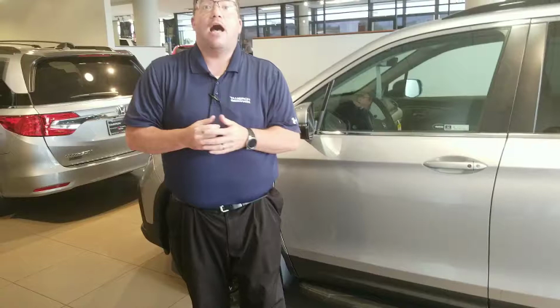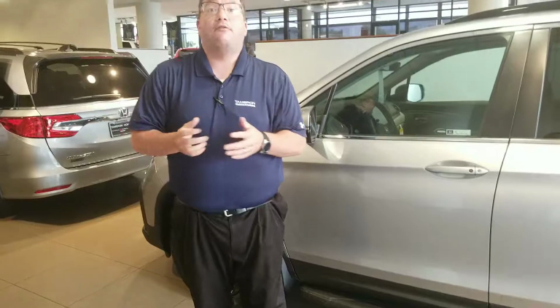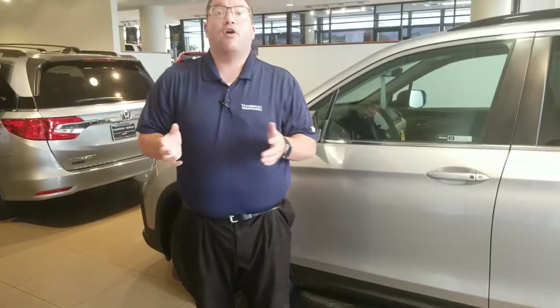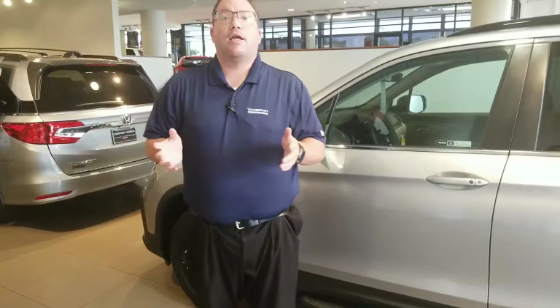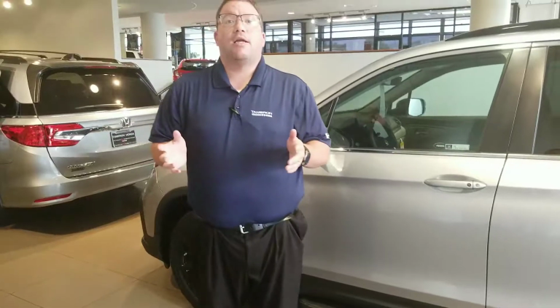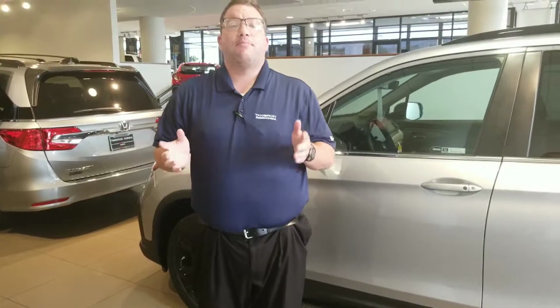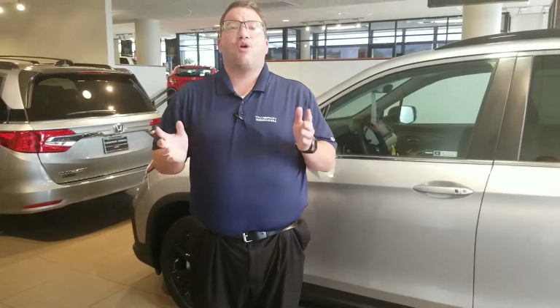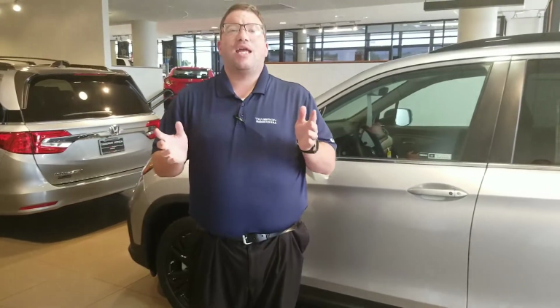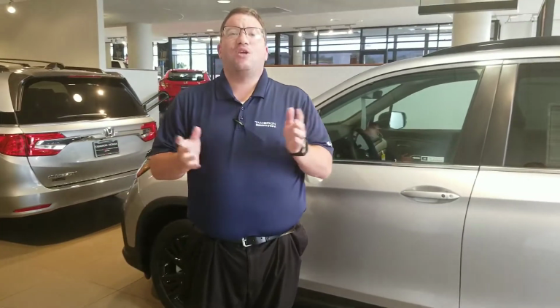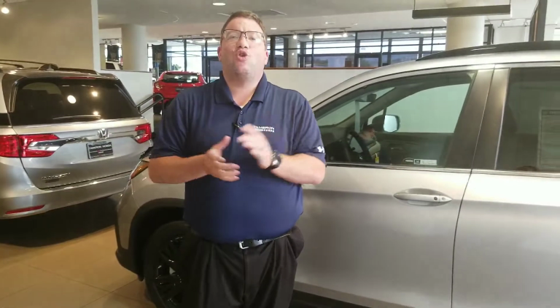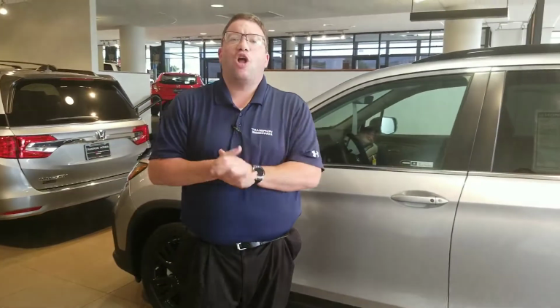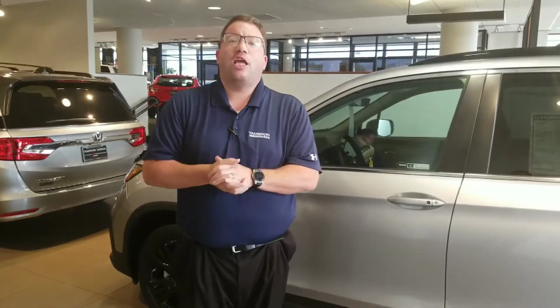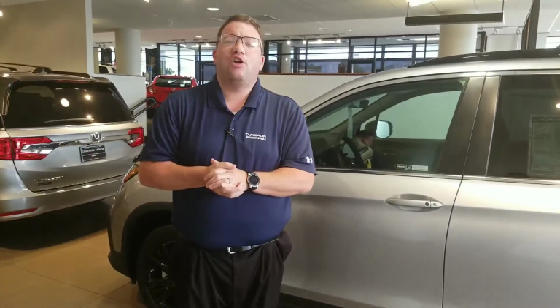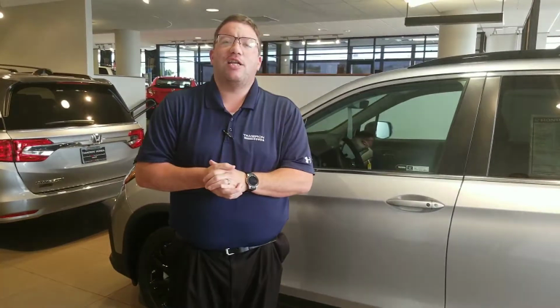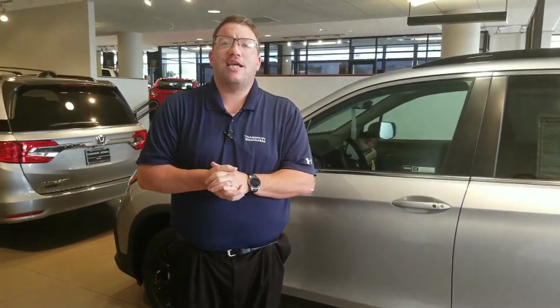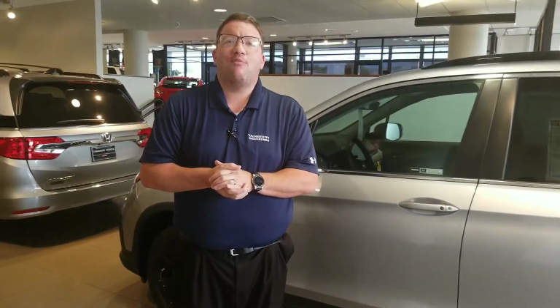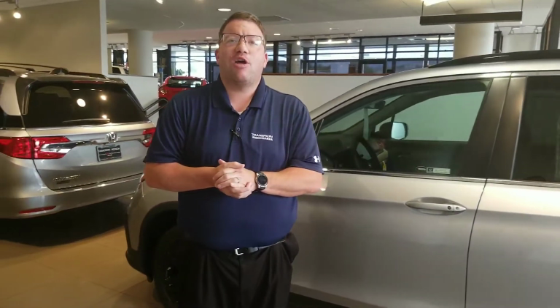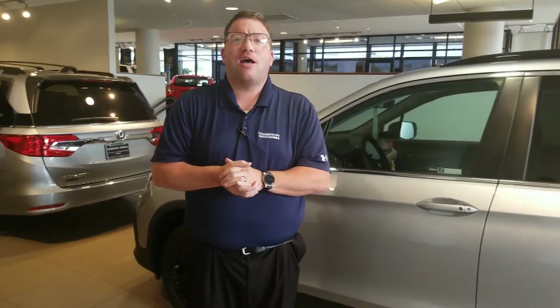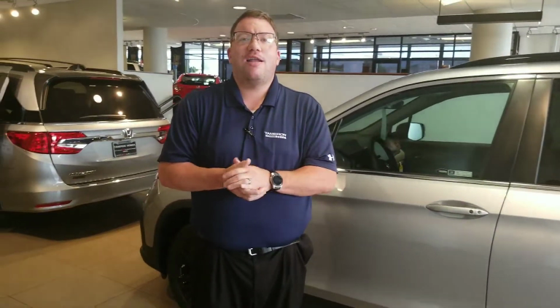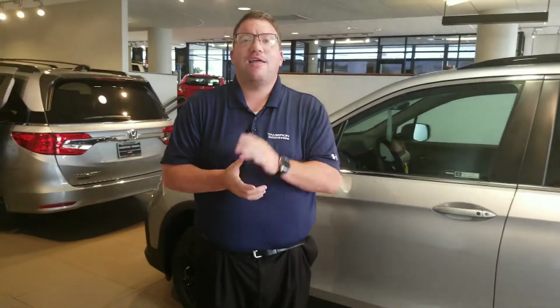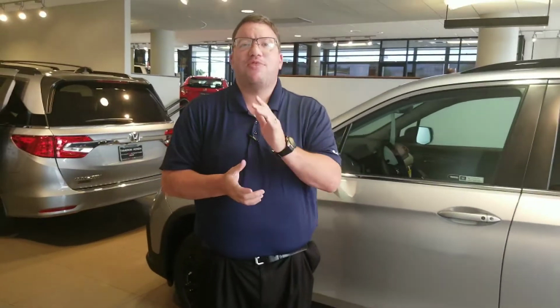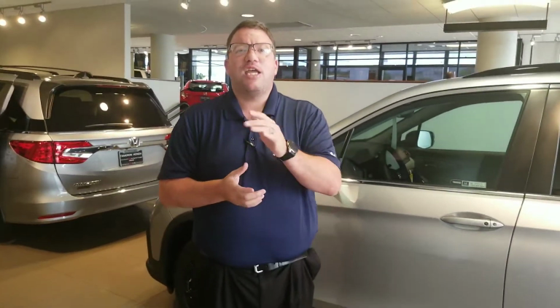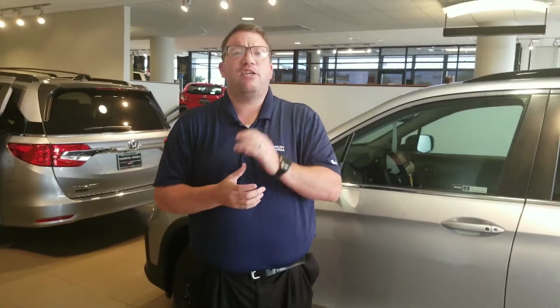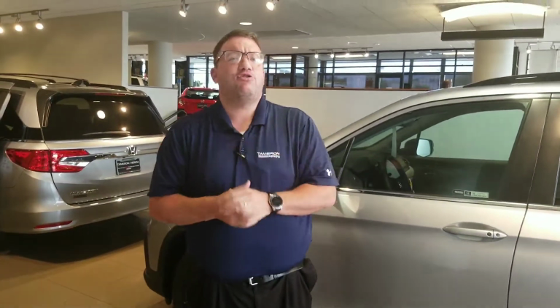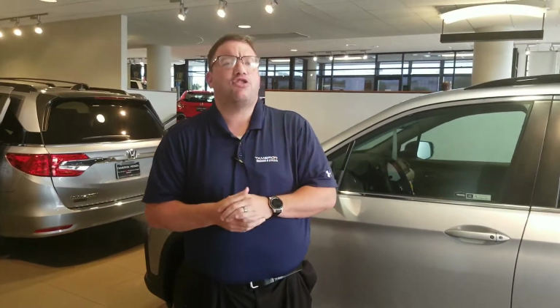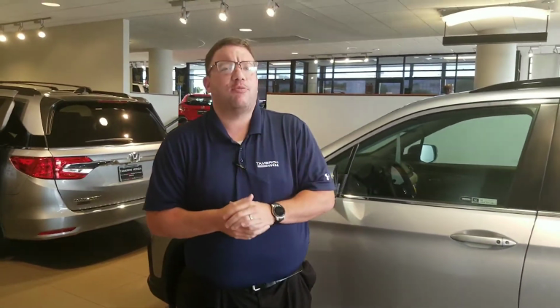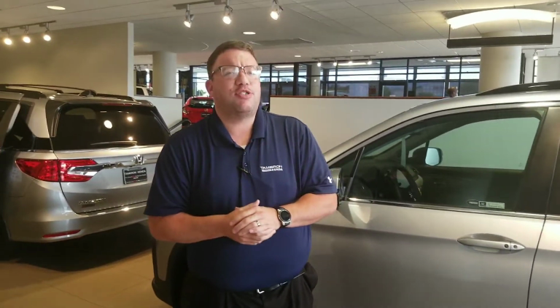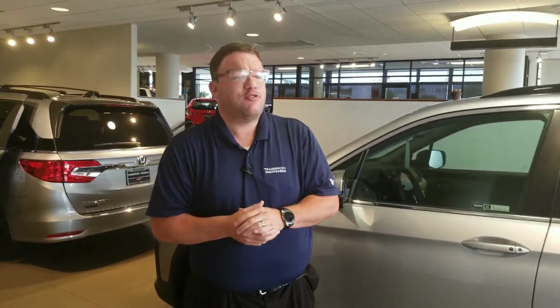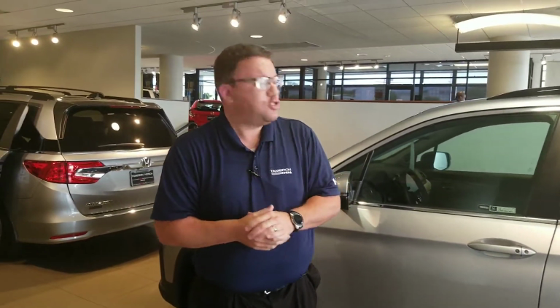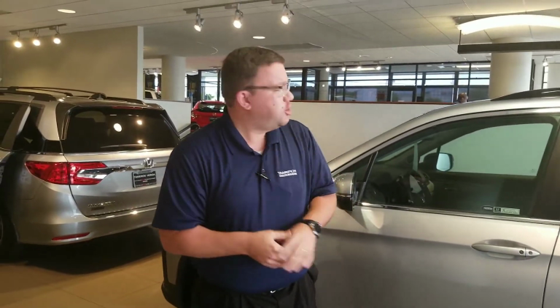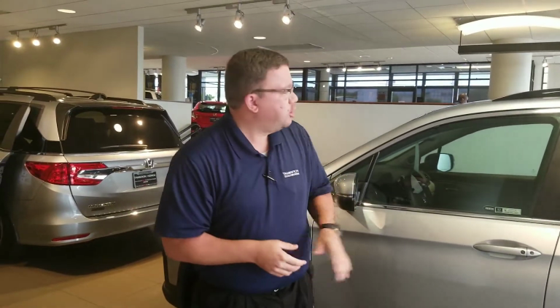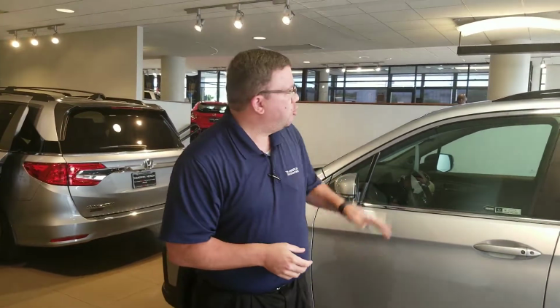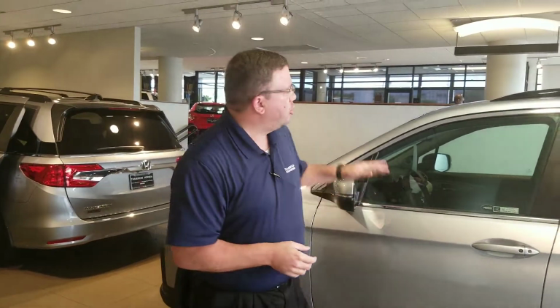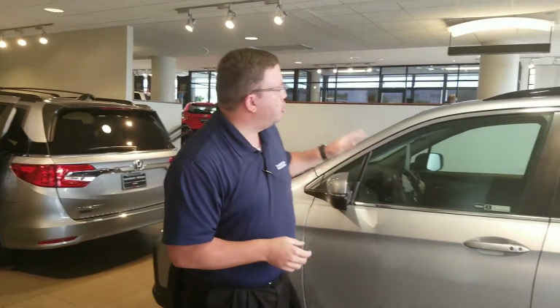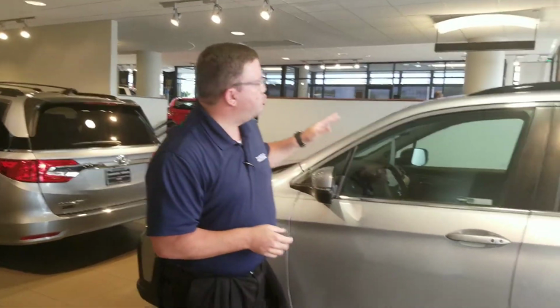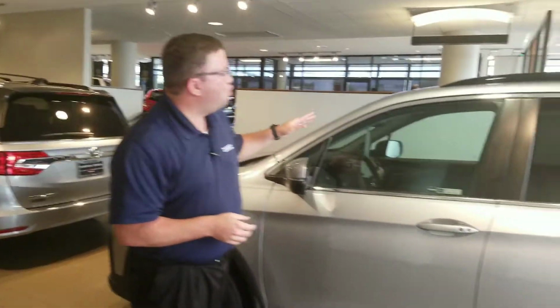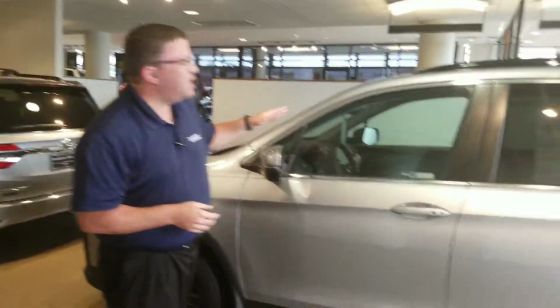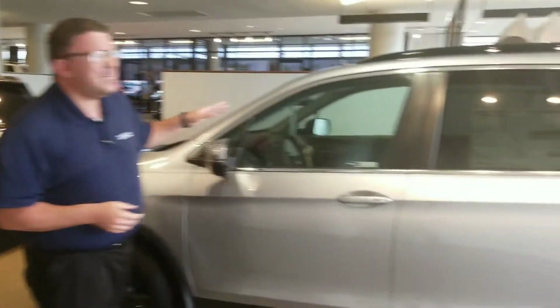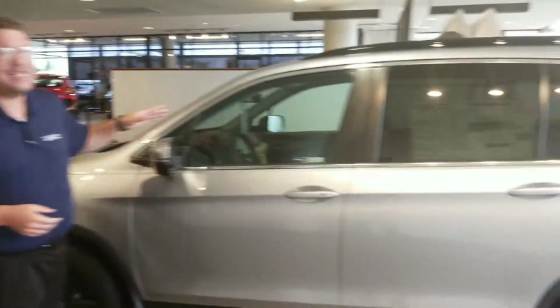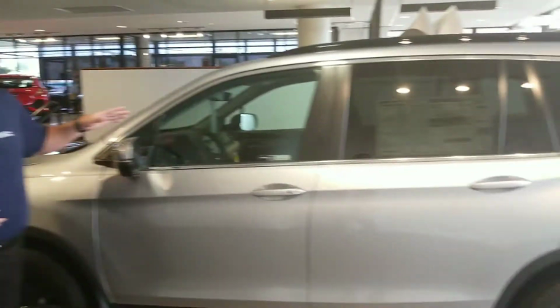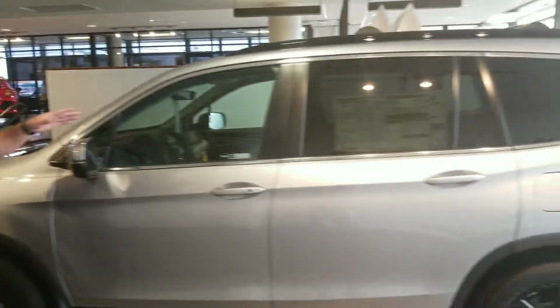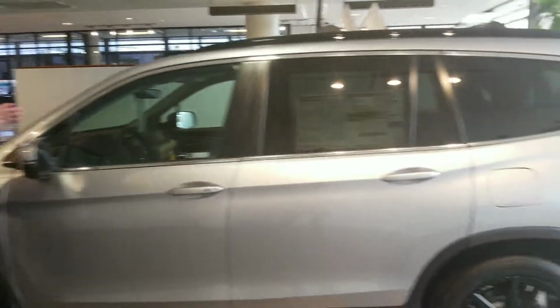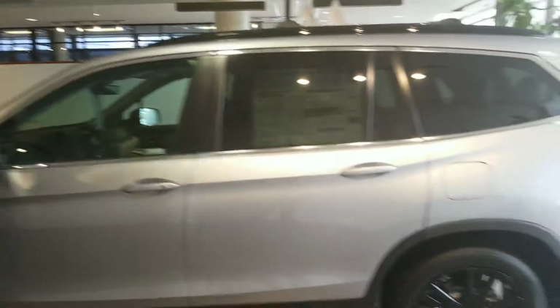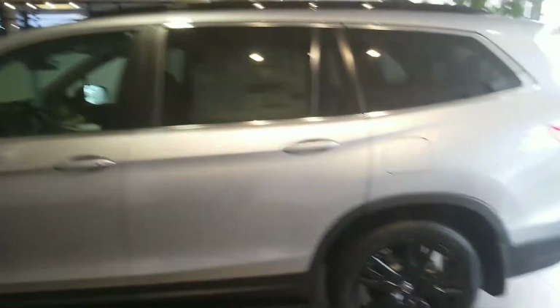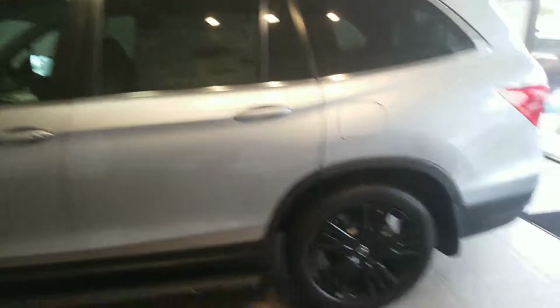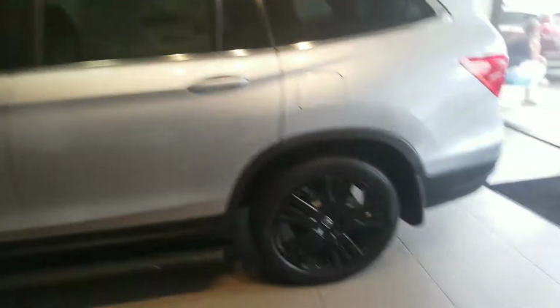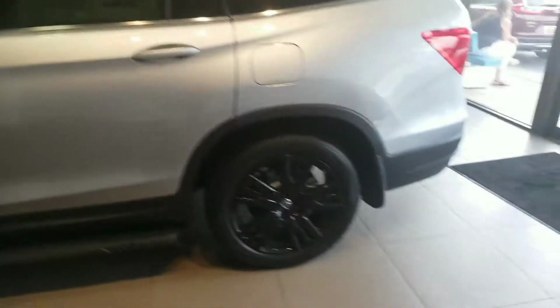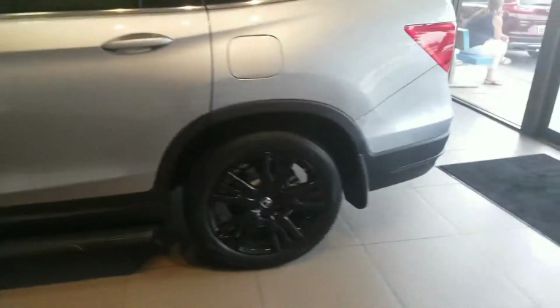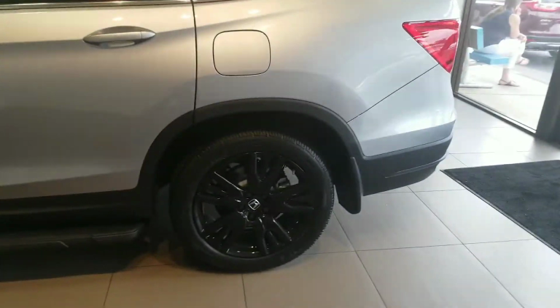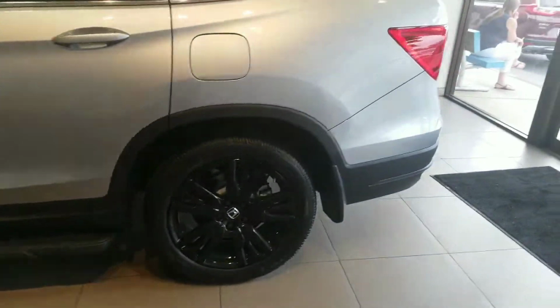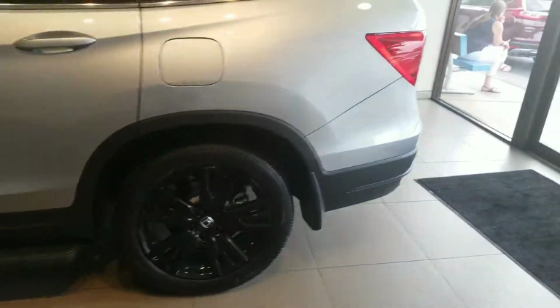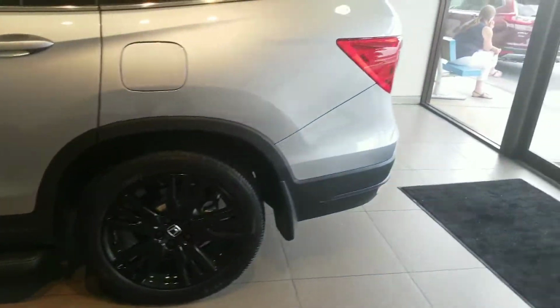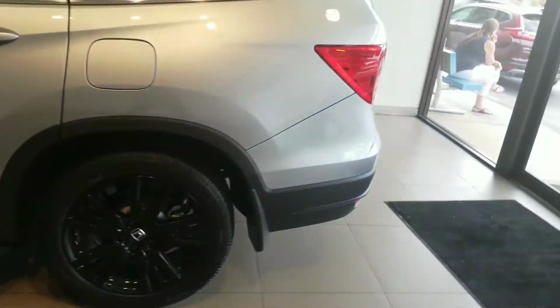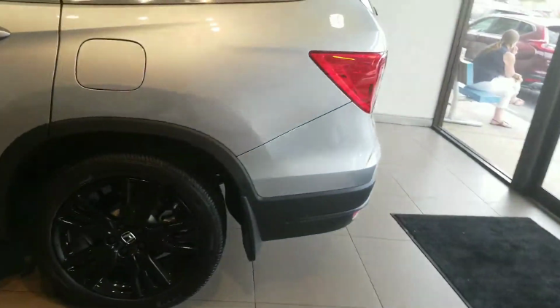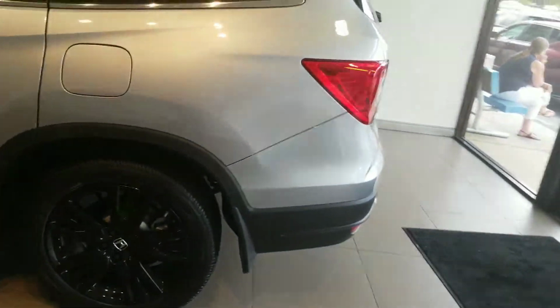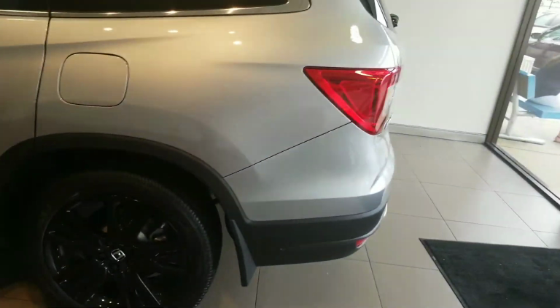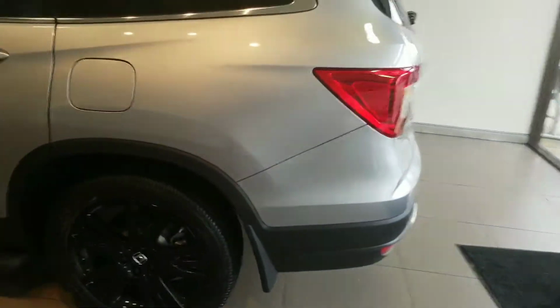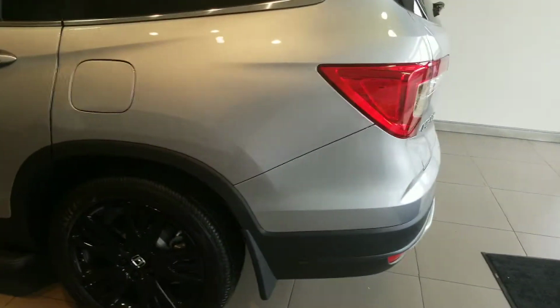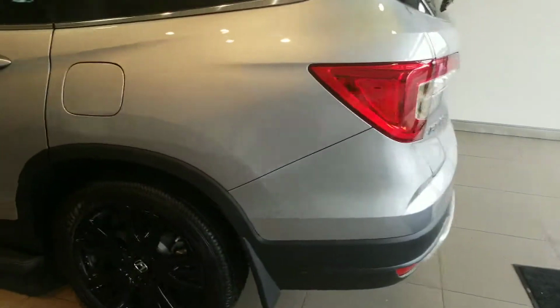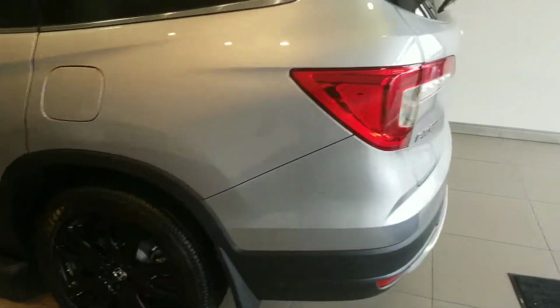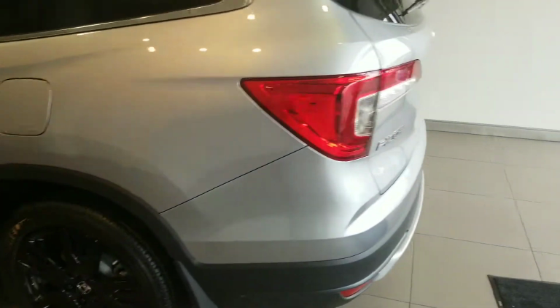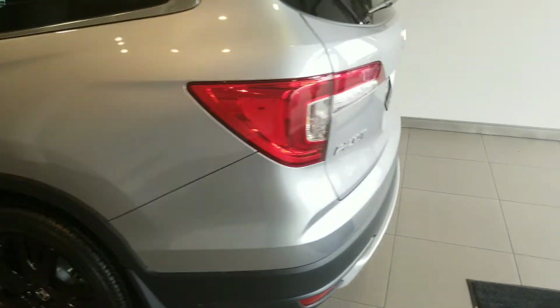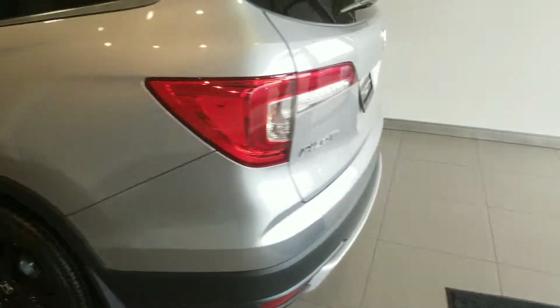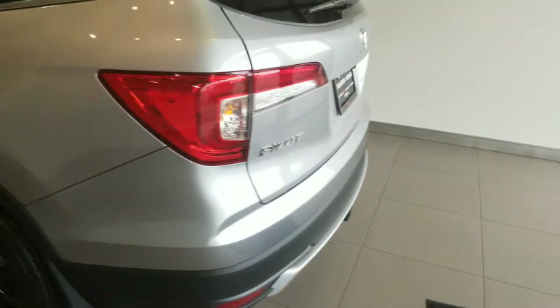Veronica, Brandon Crawley here at Tamron Honda. Thank you so much for your interest in the good looking 2019 Honda Pilot. Now as you can see, I've got one right here on my shirt.